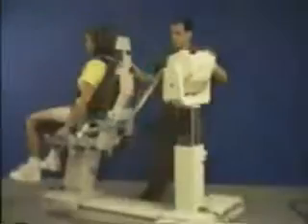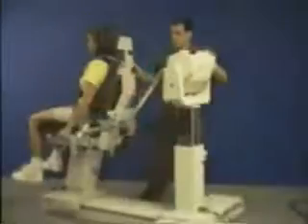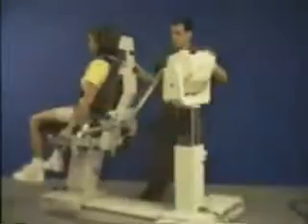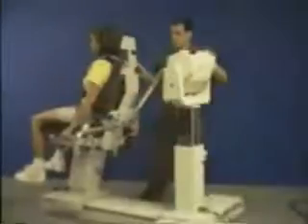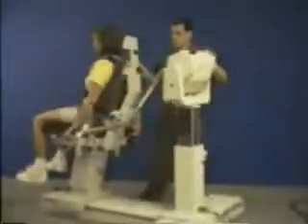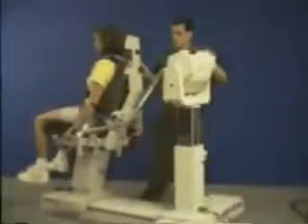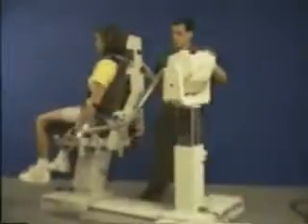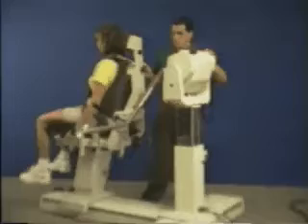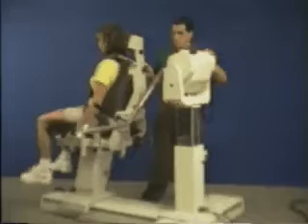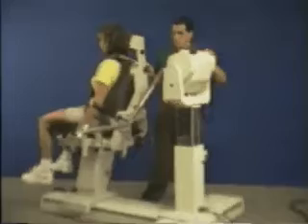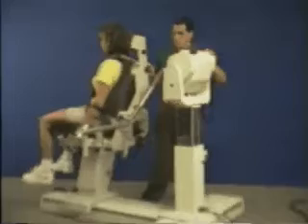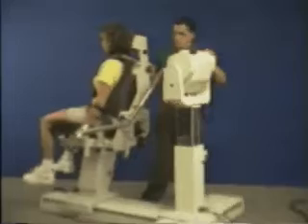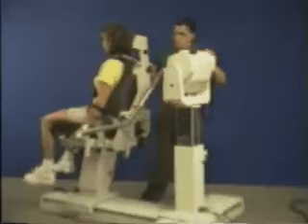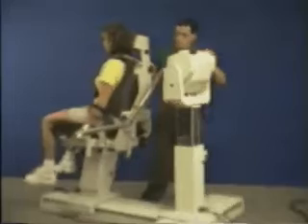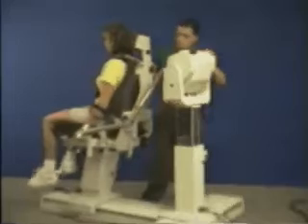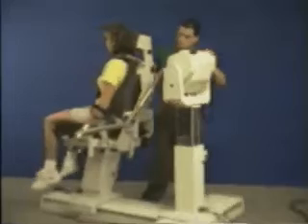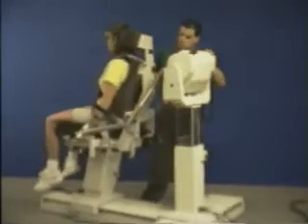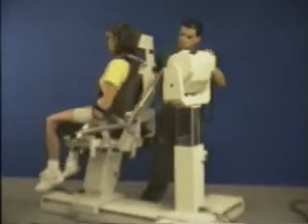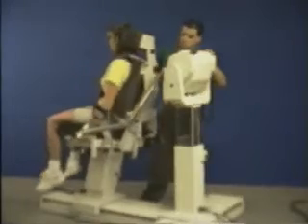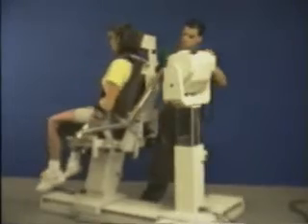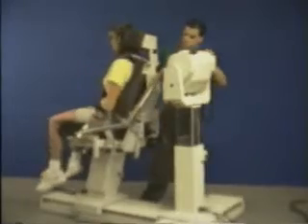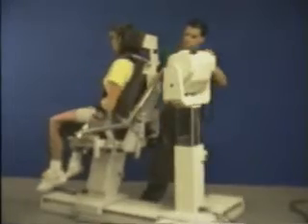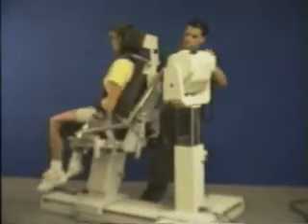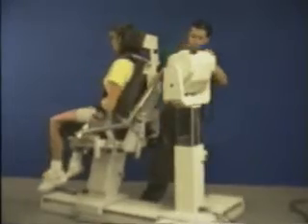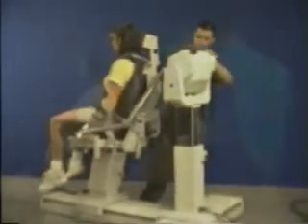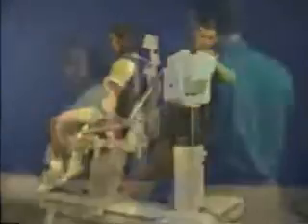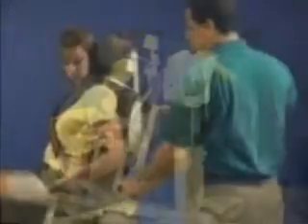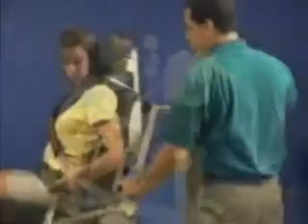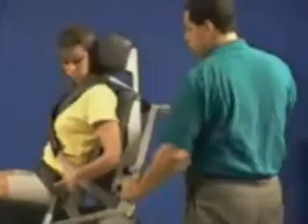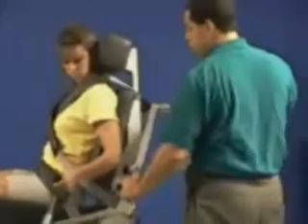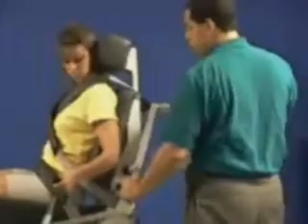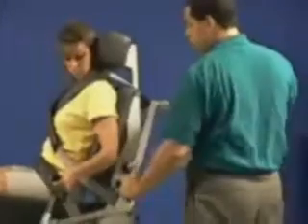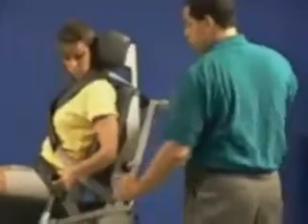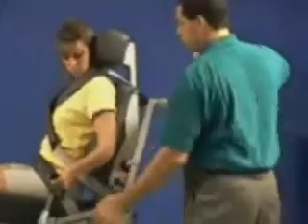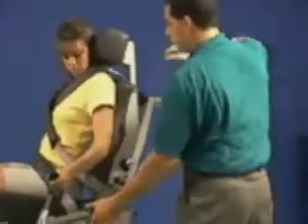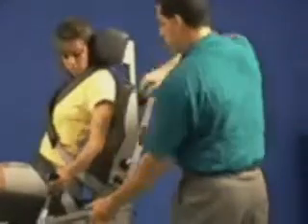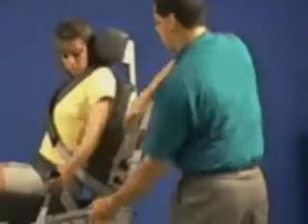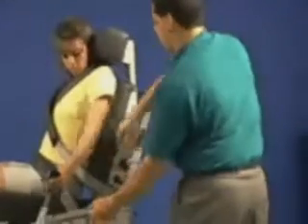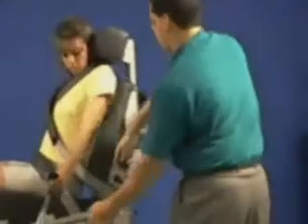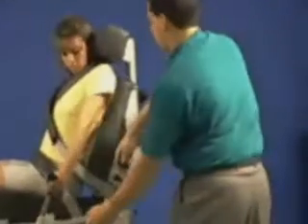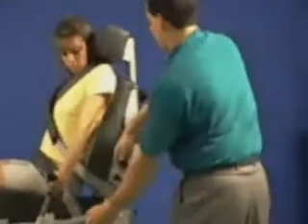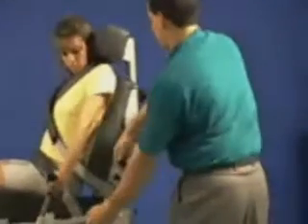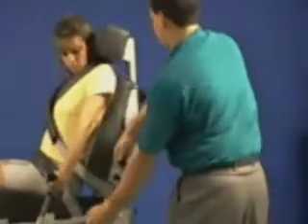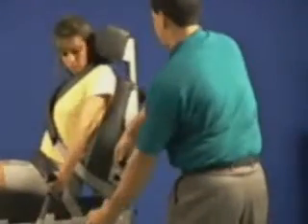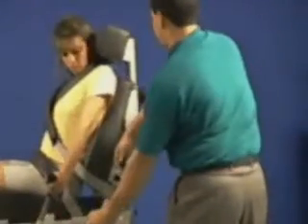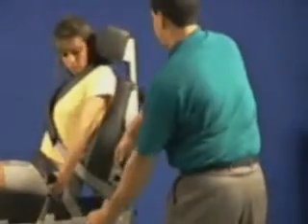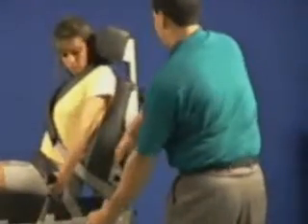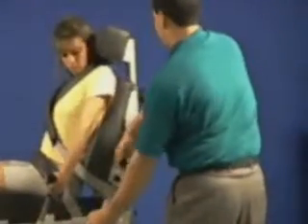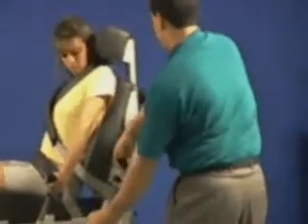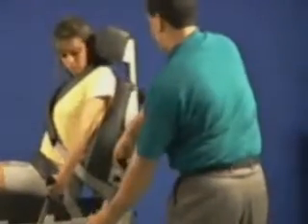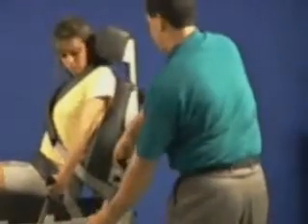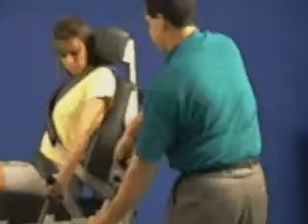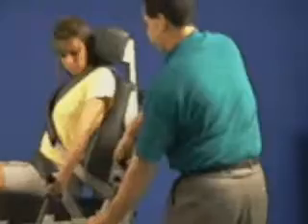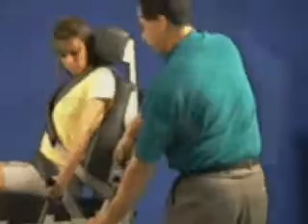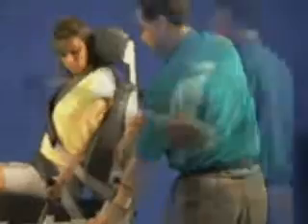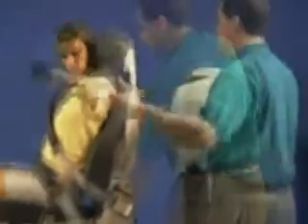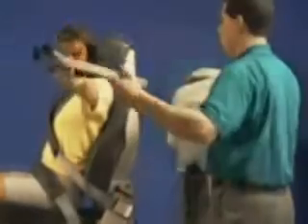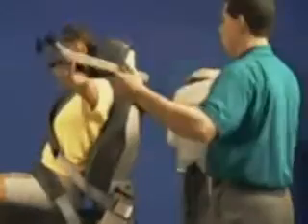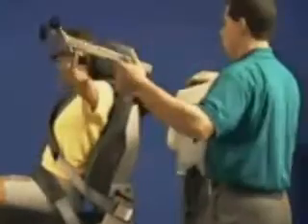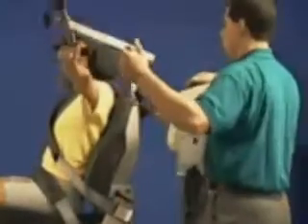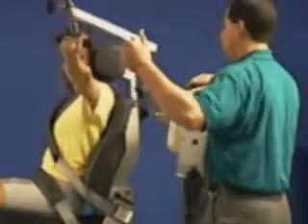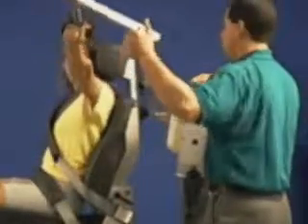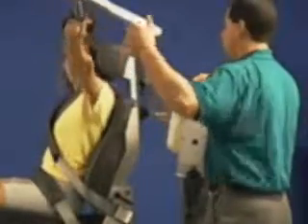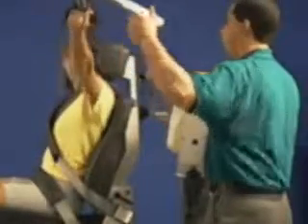Move patient into position. Make any necessary adjustments and set range of motion stops.